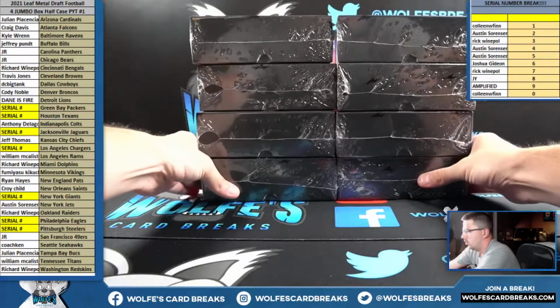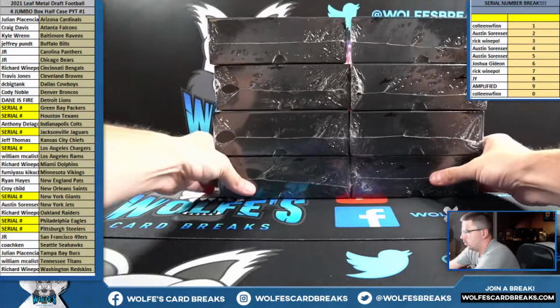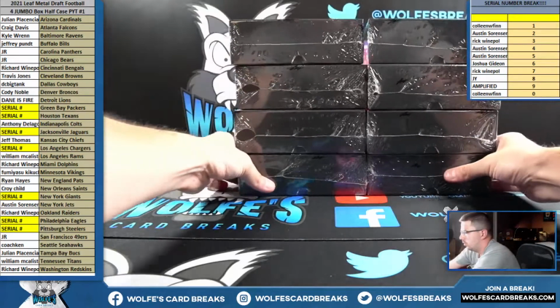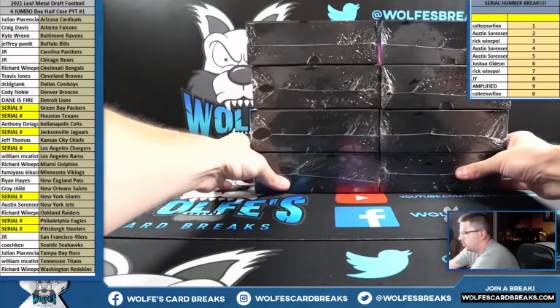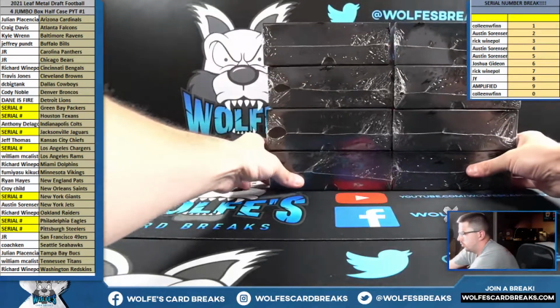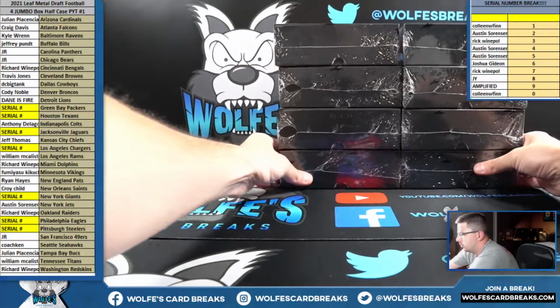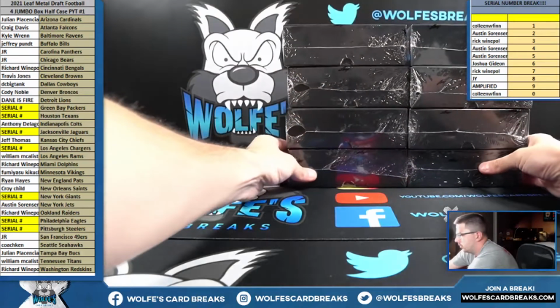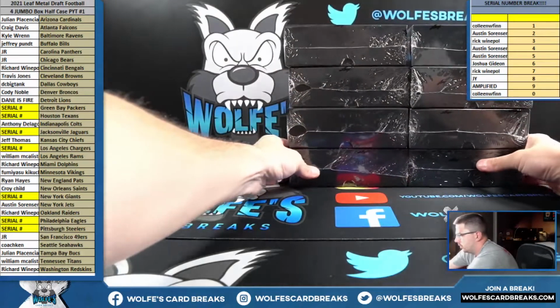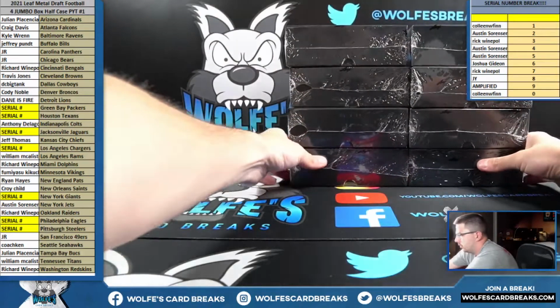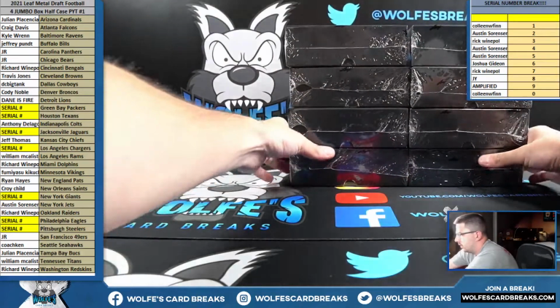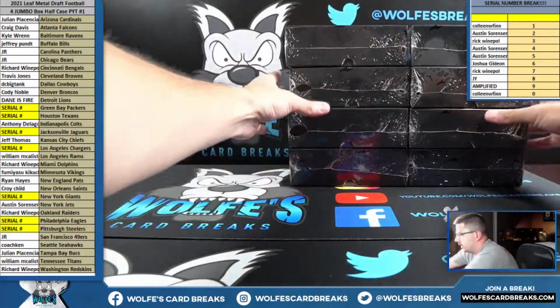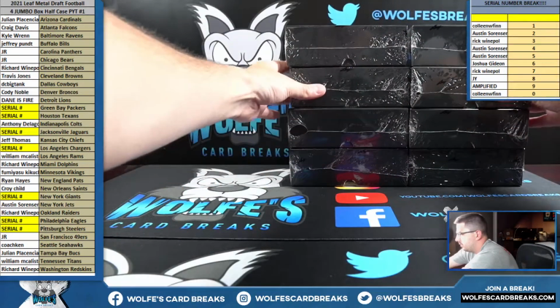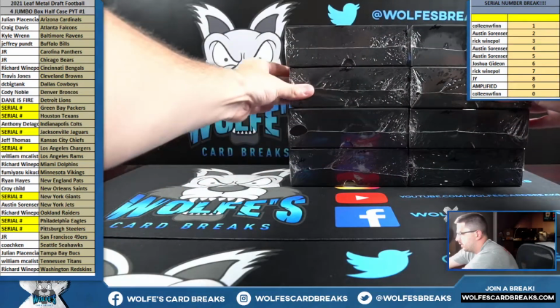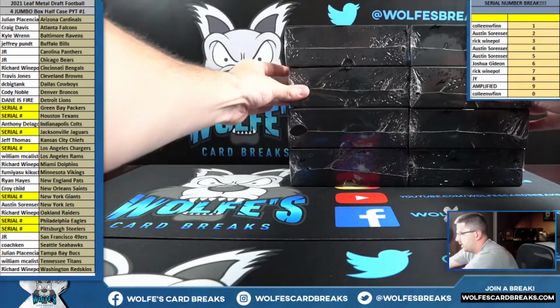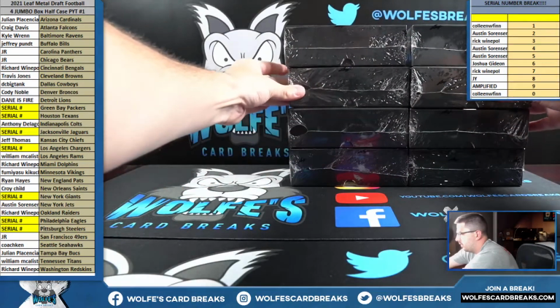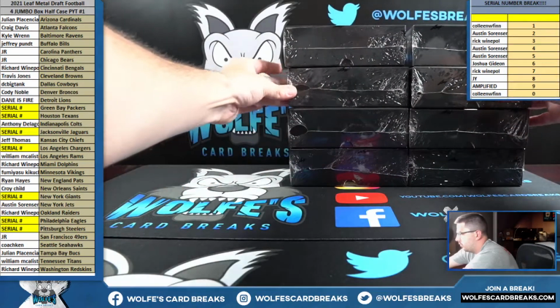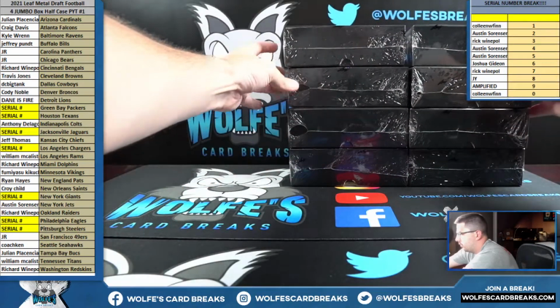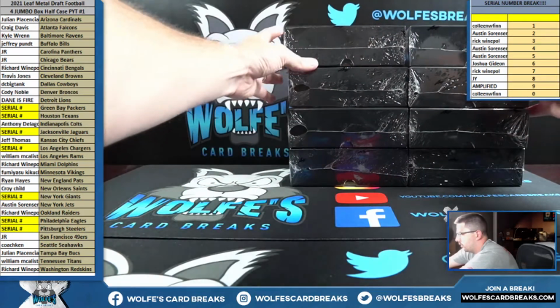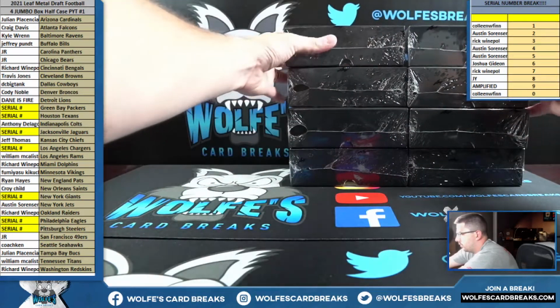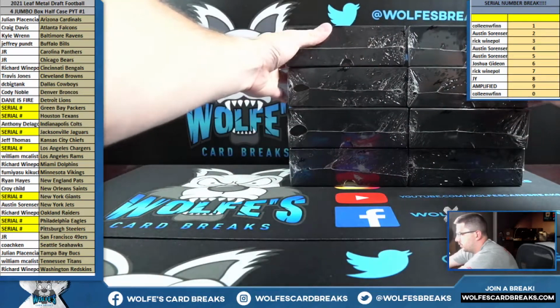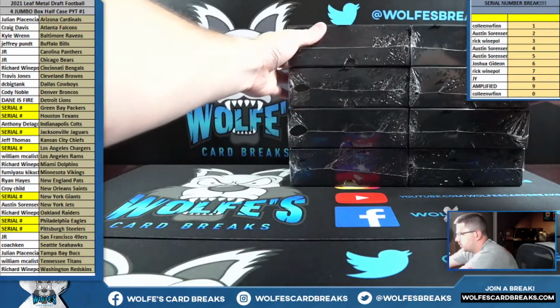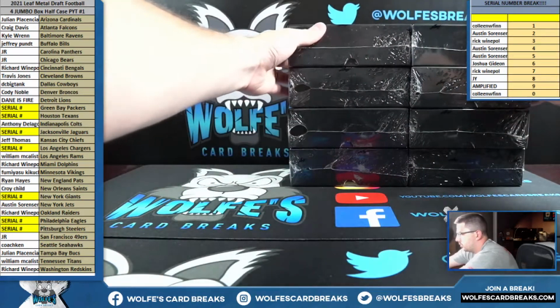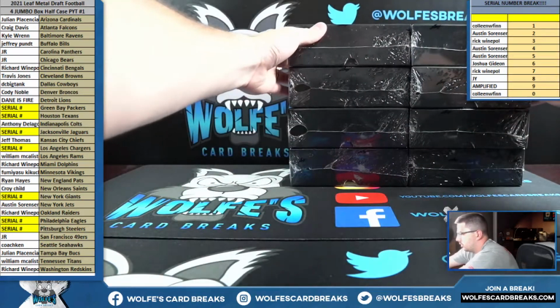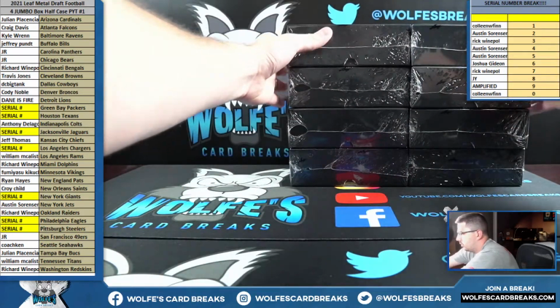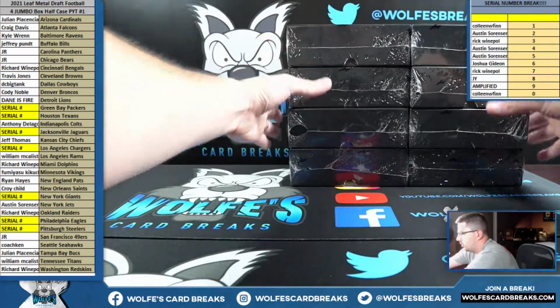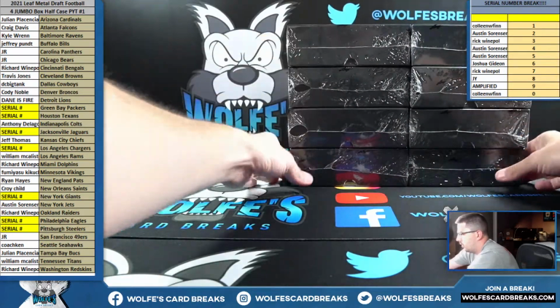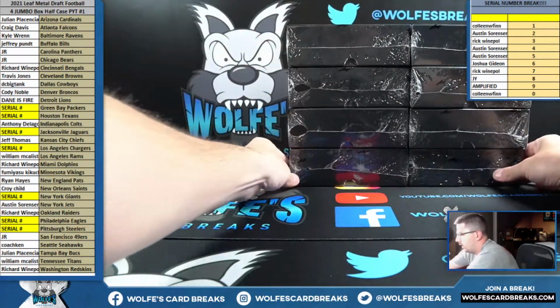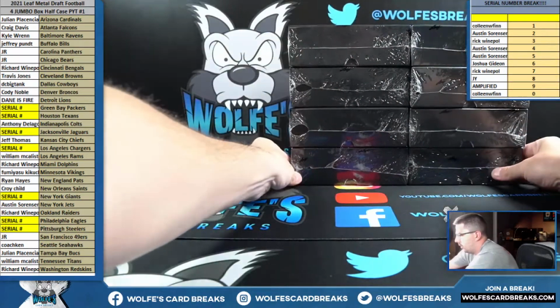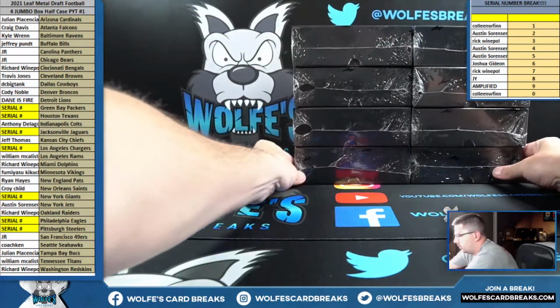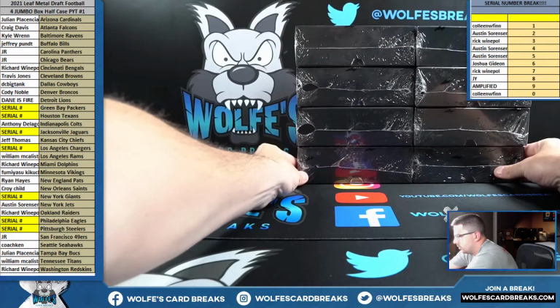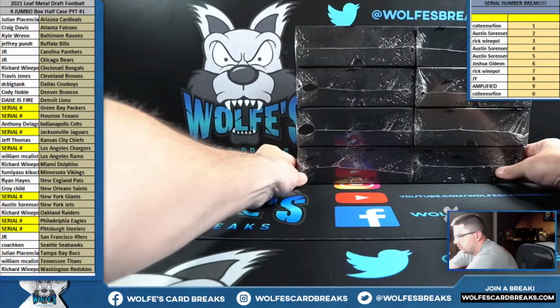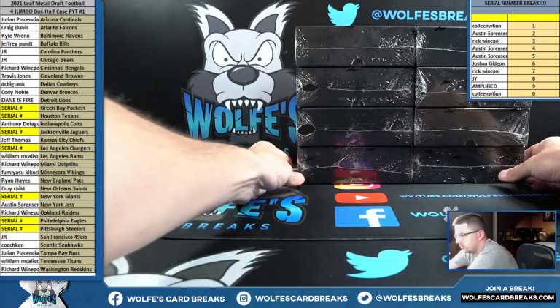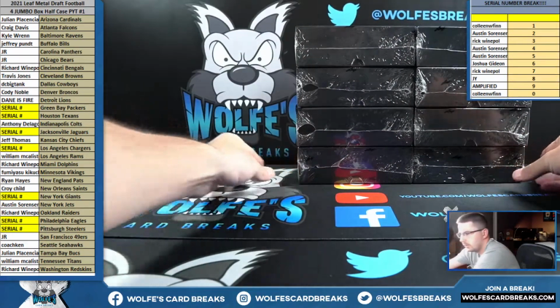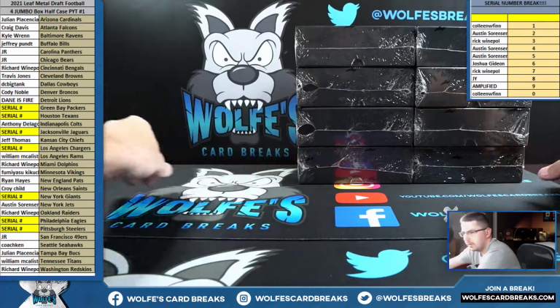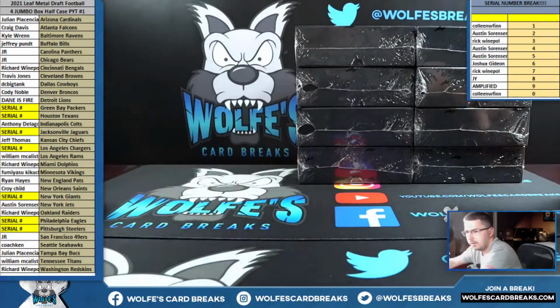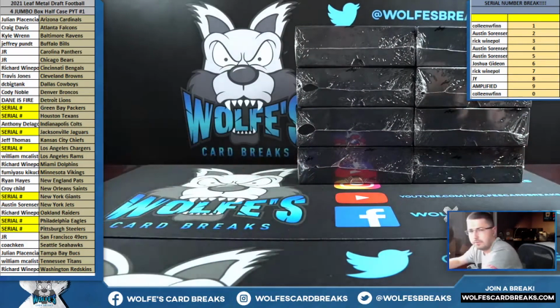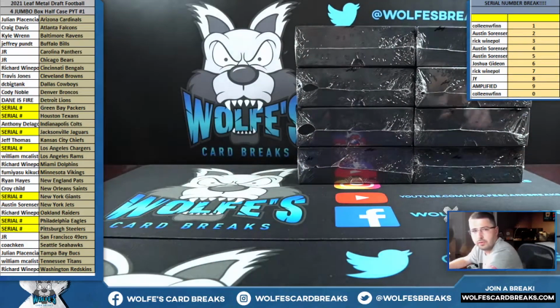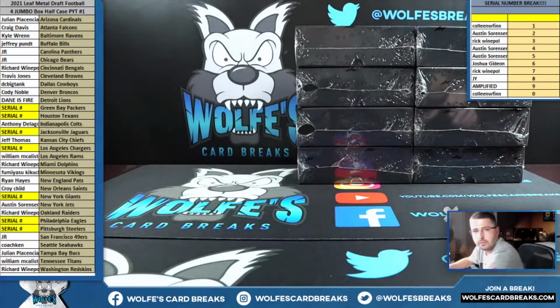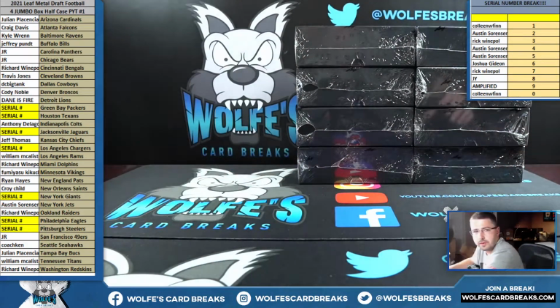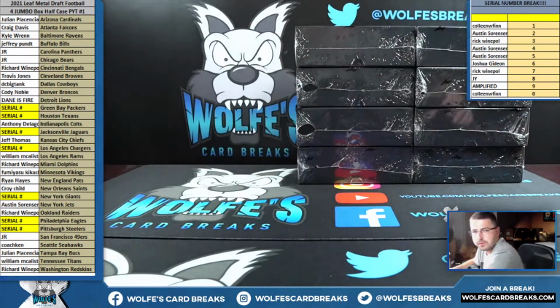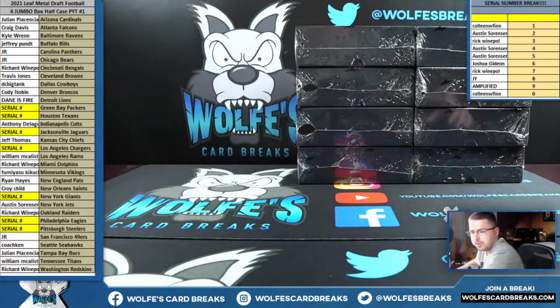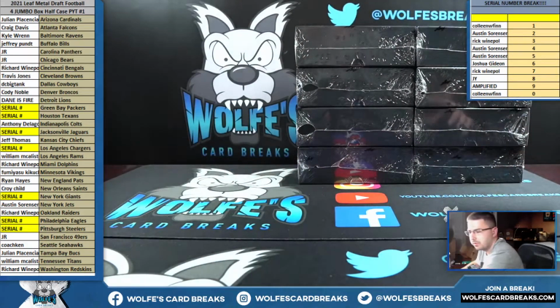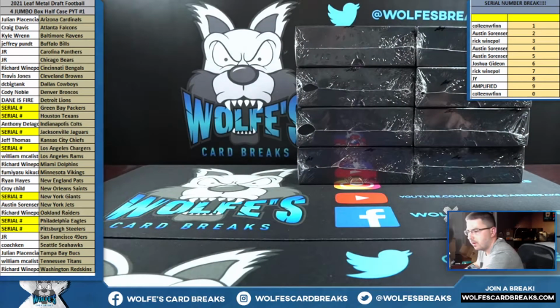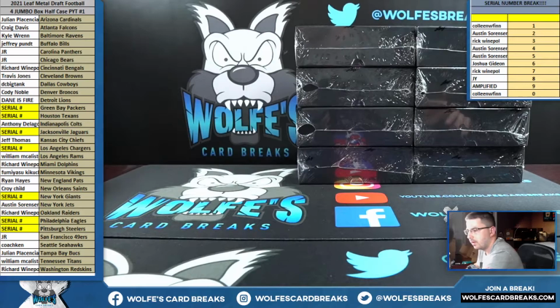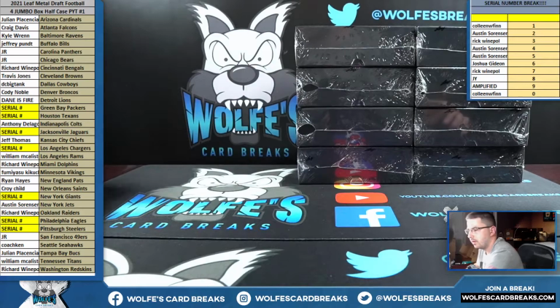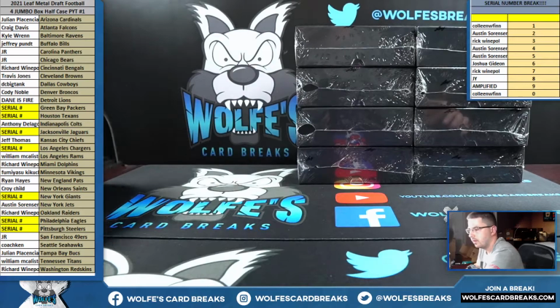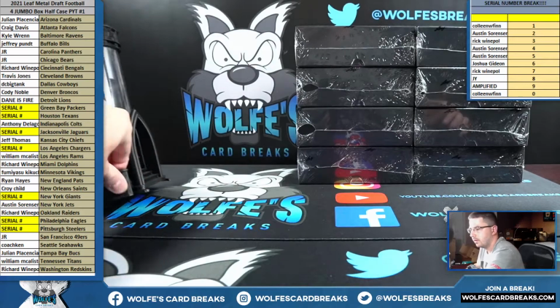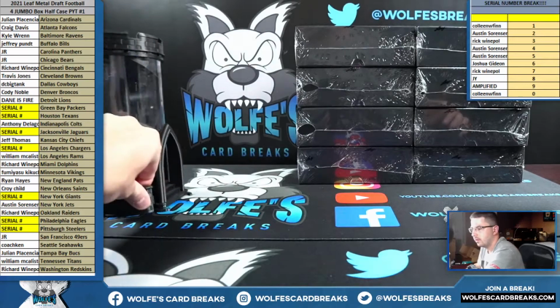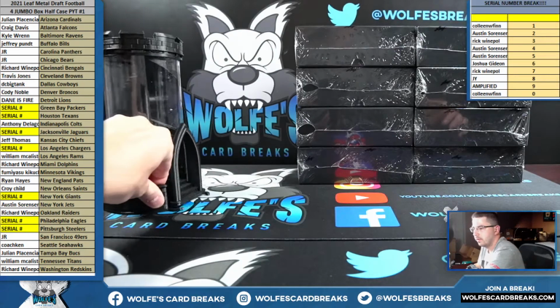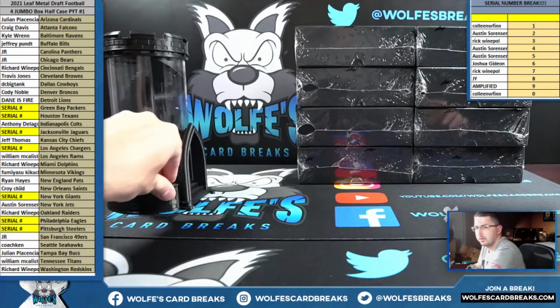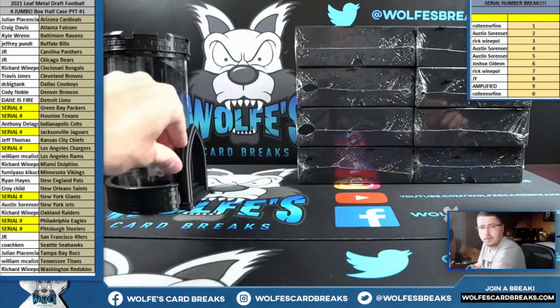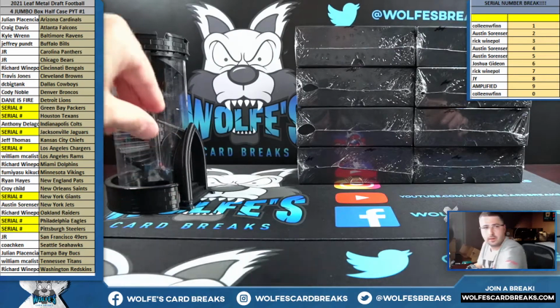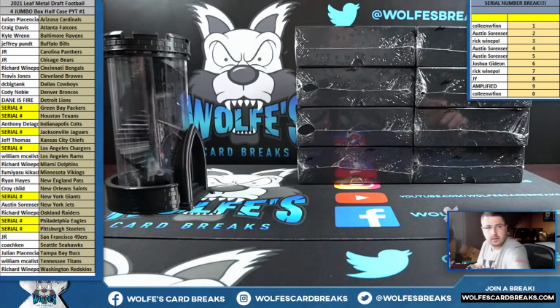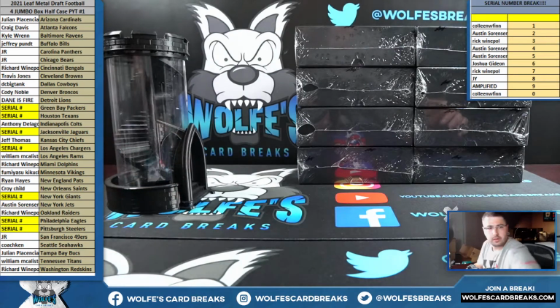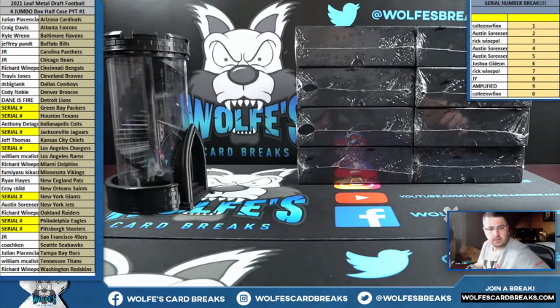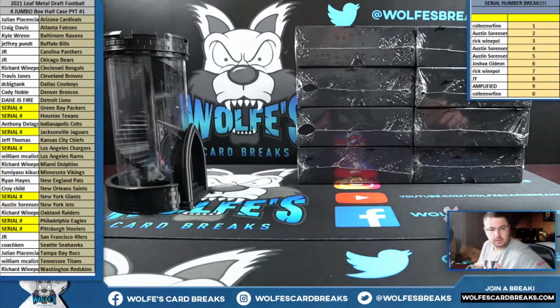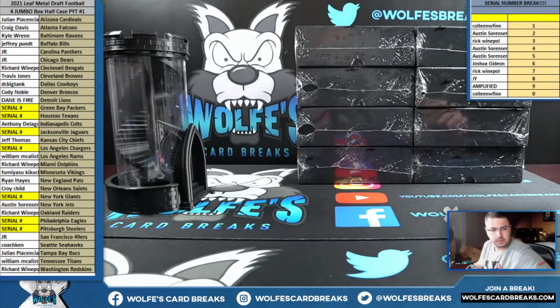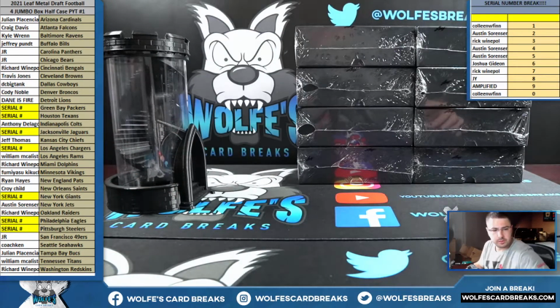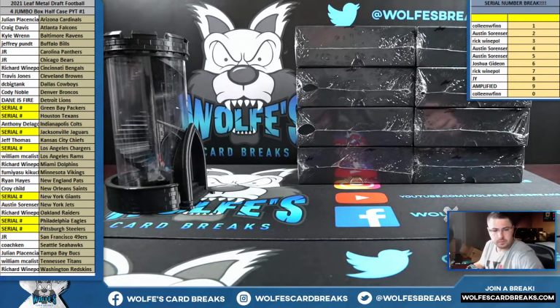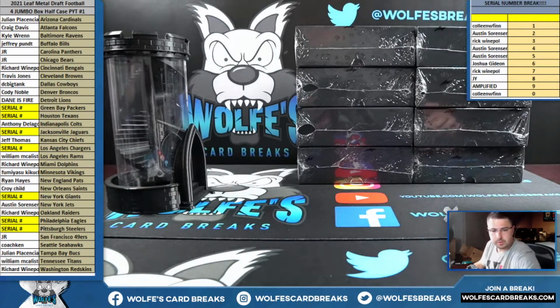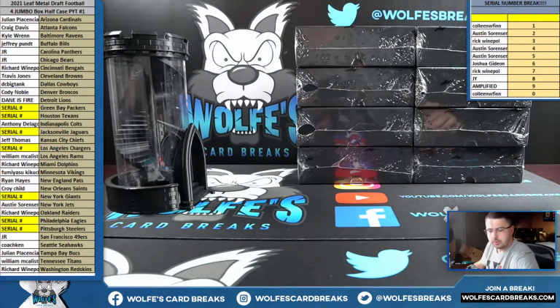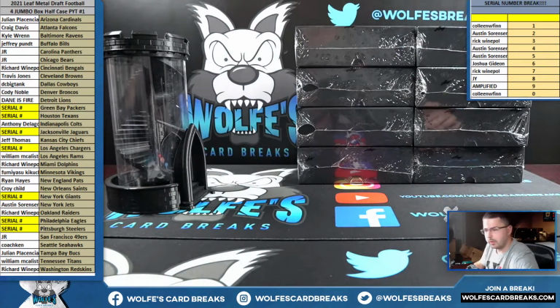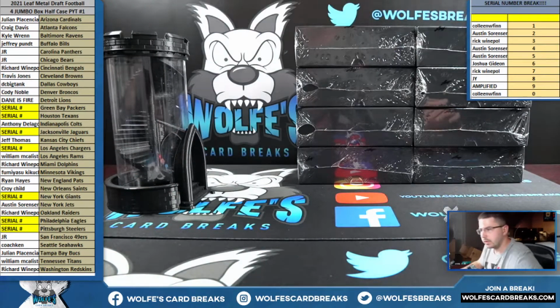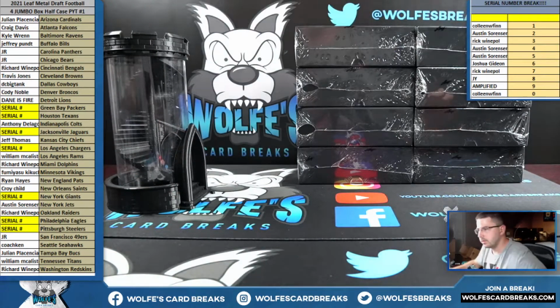Counting one, two, three — going left stack. Four, five, six — going right. Then one, two, three — left. Four, five, six — right on the jumbo boxes.